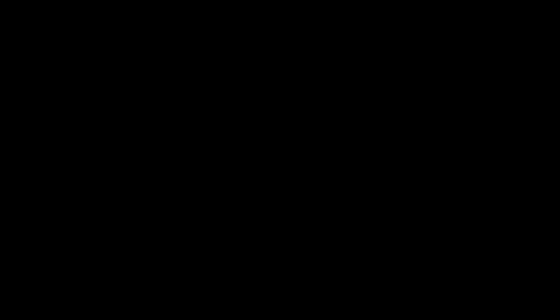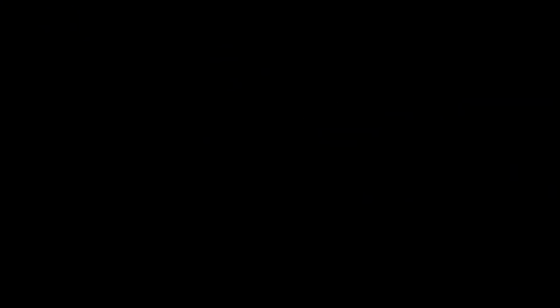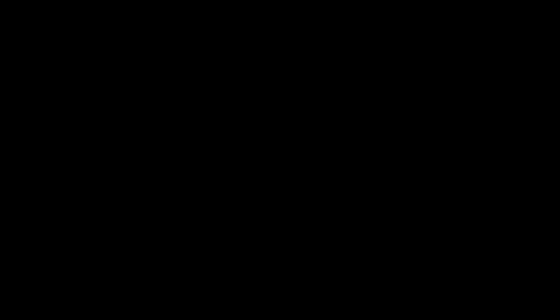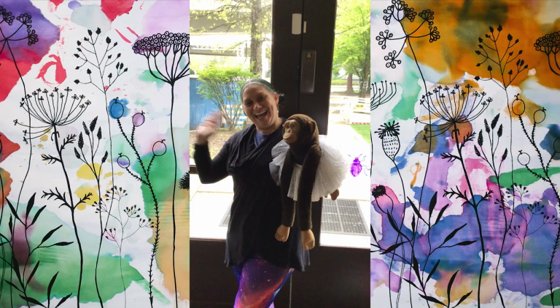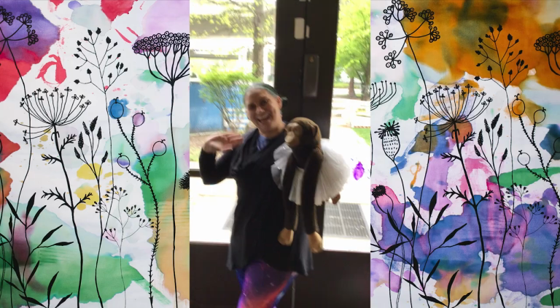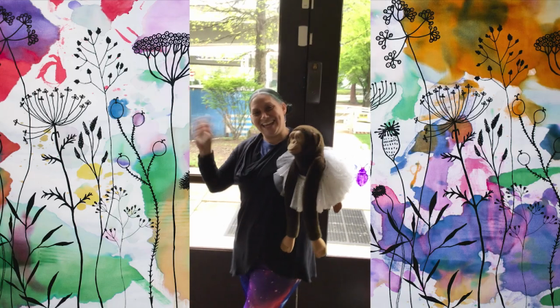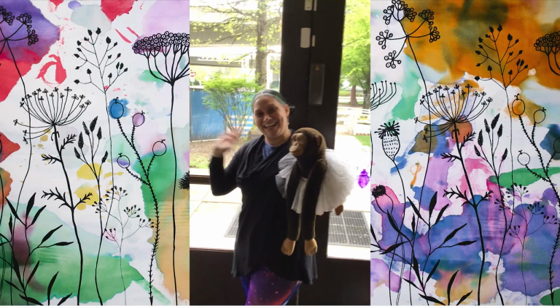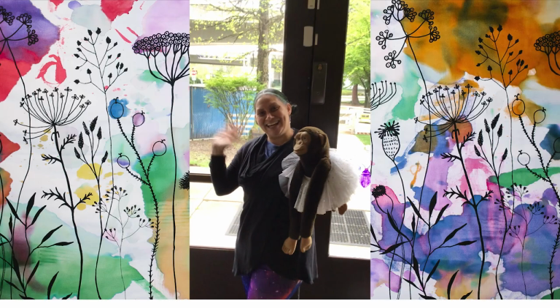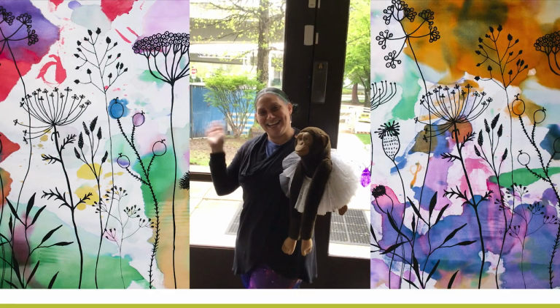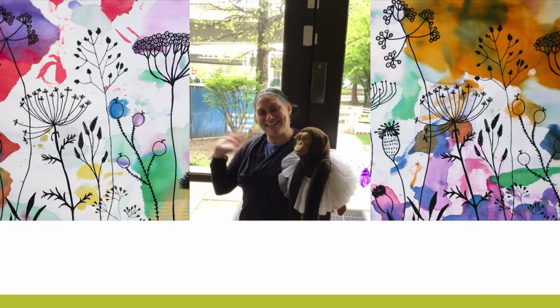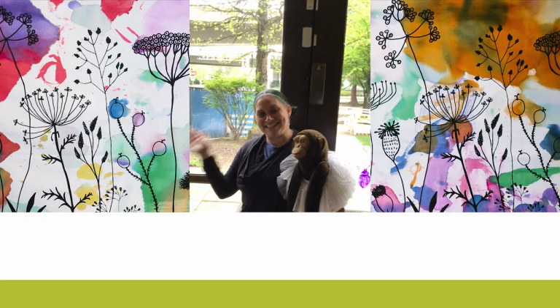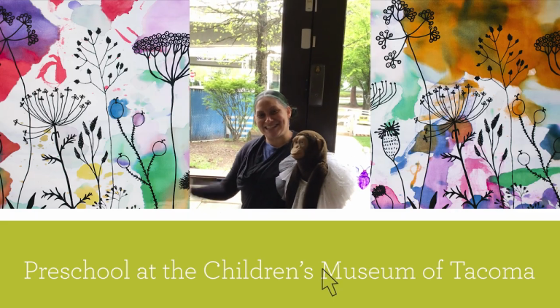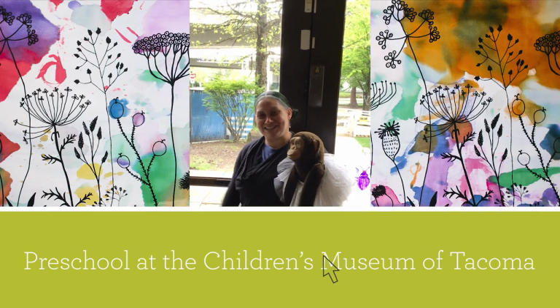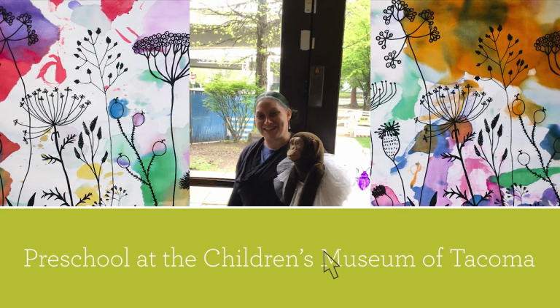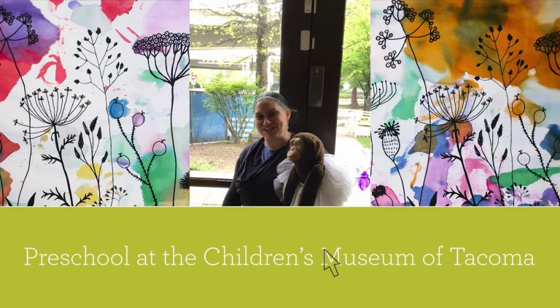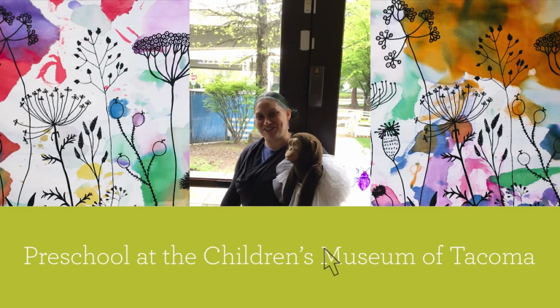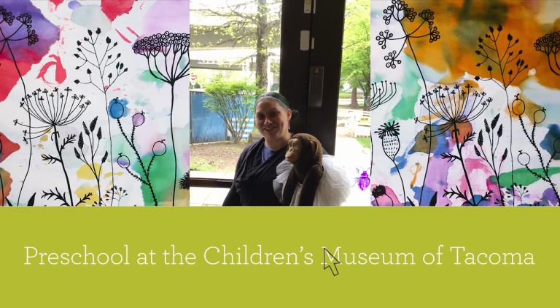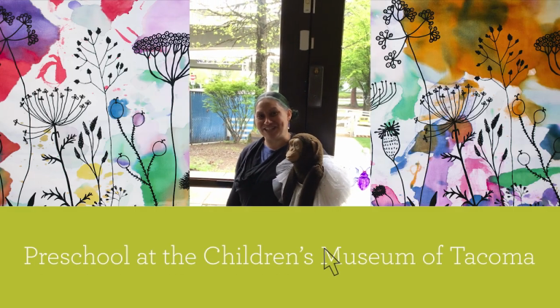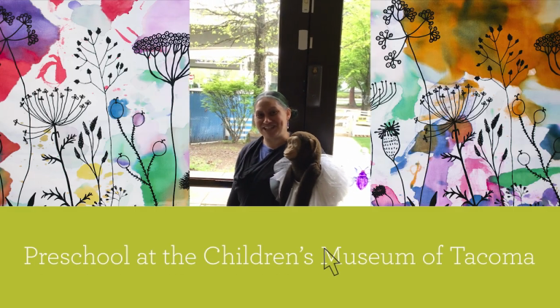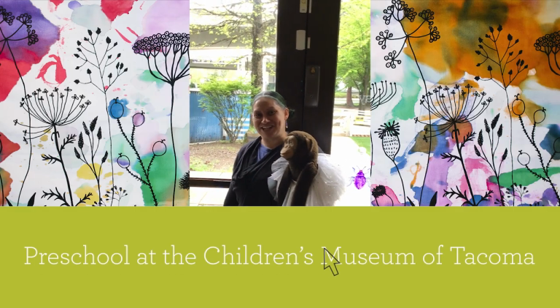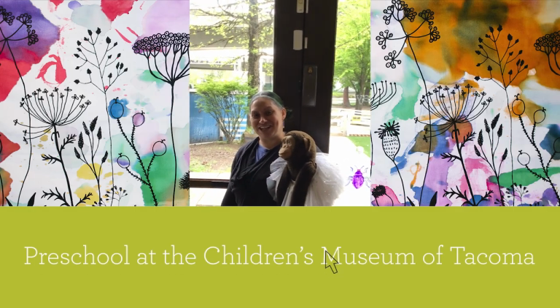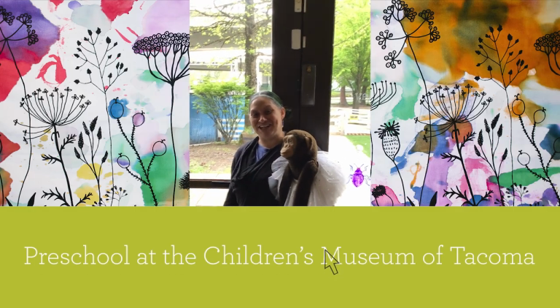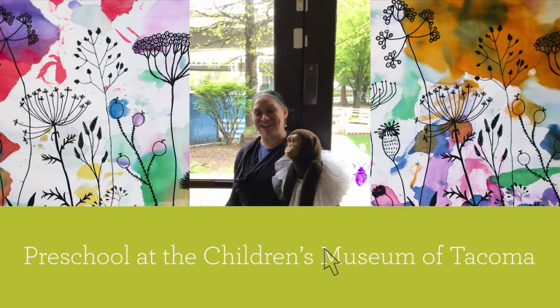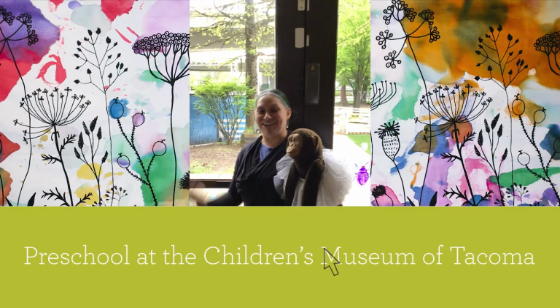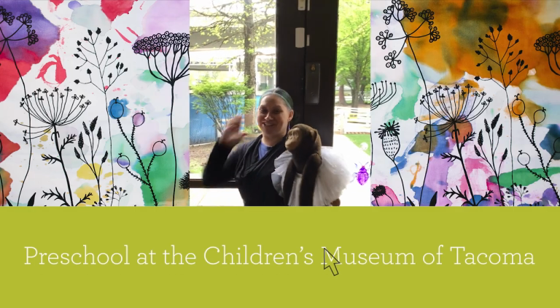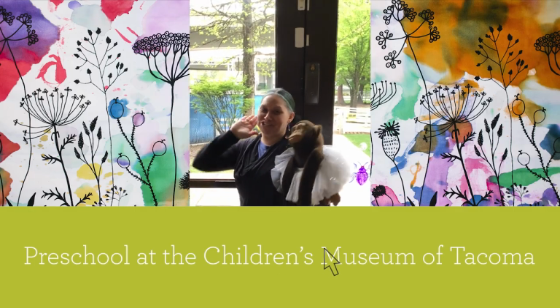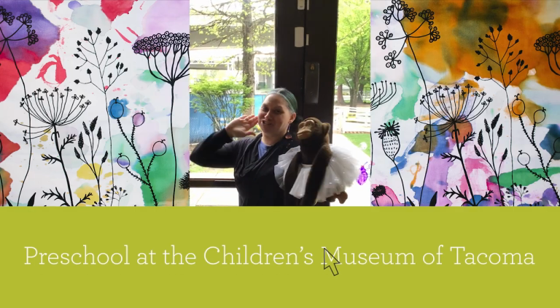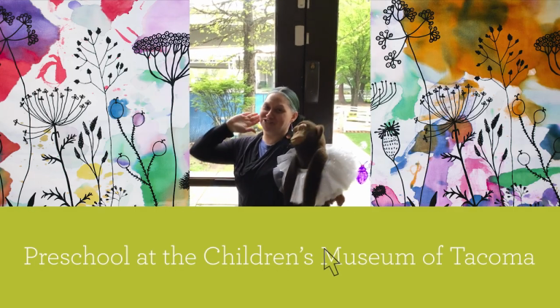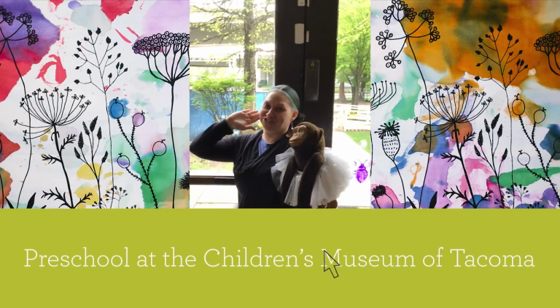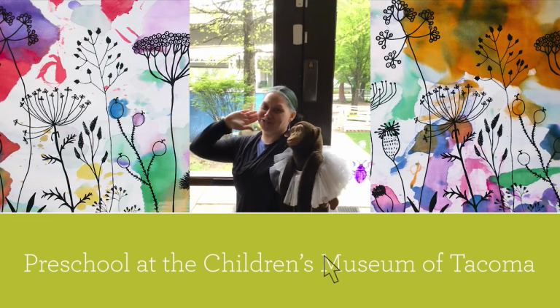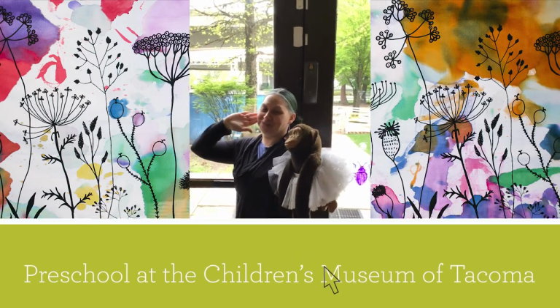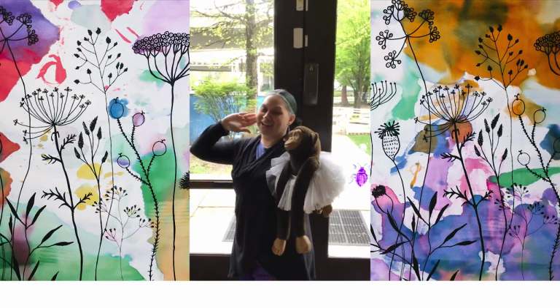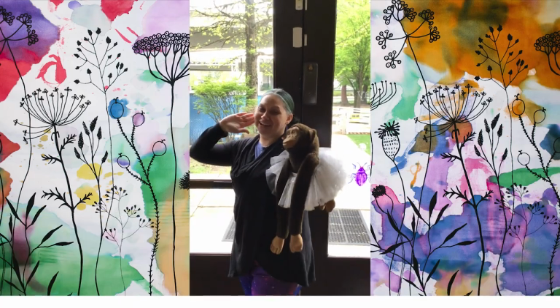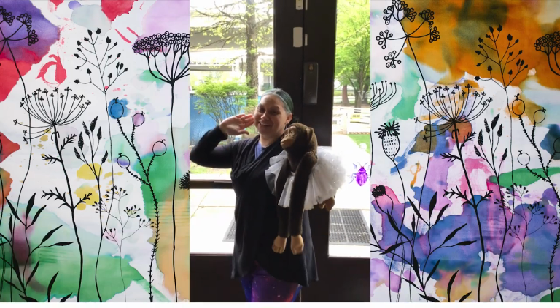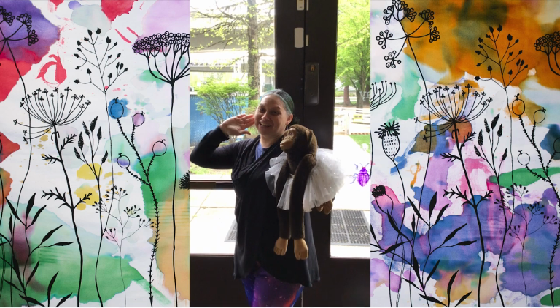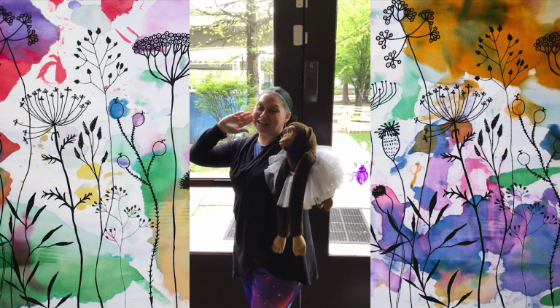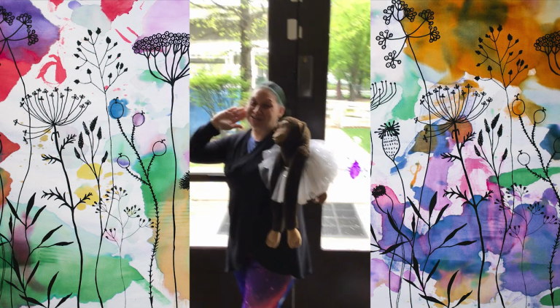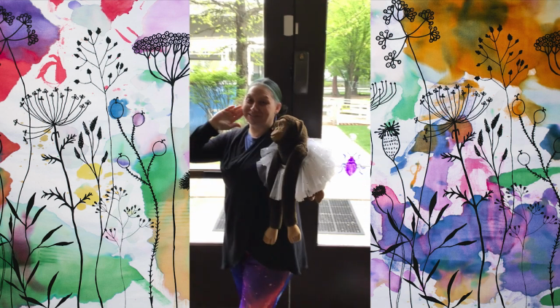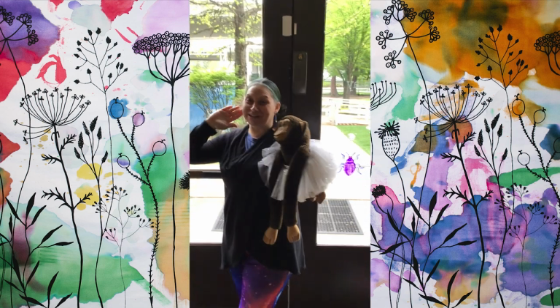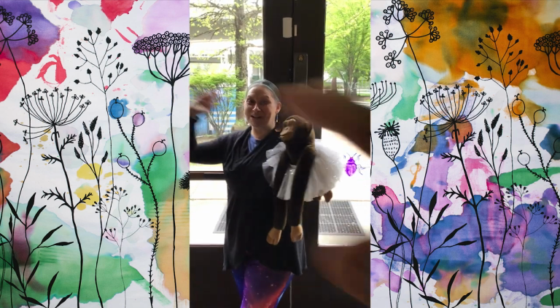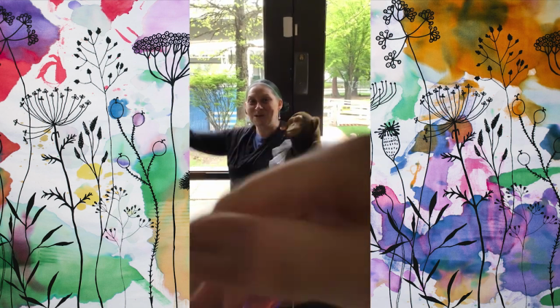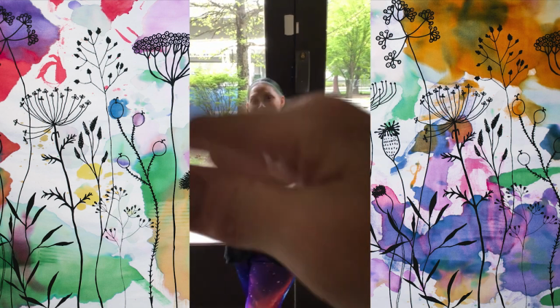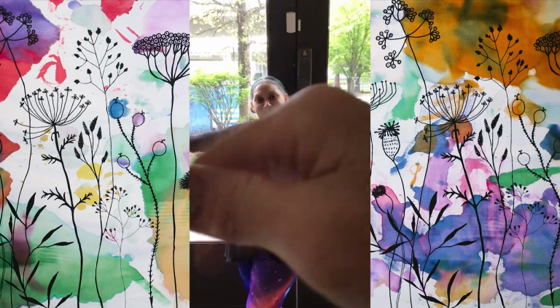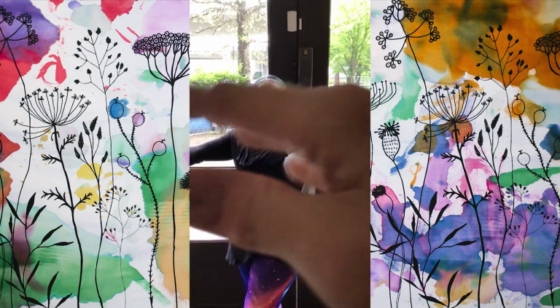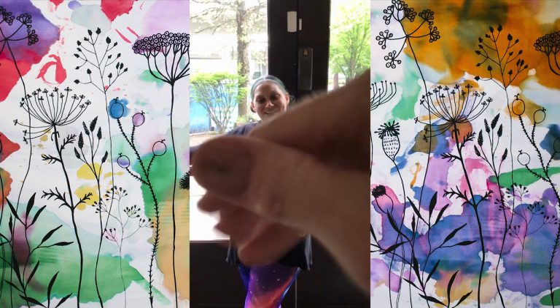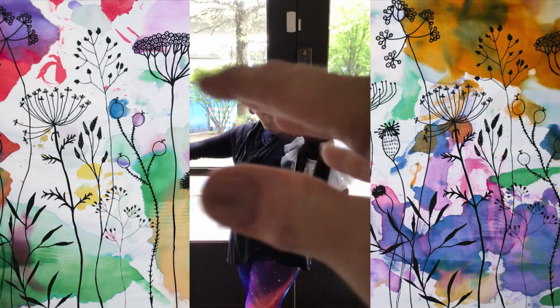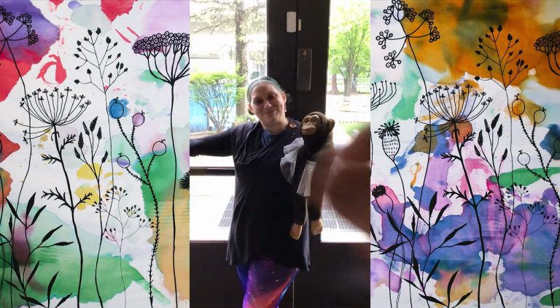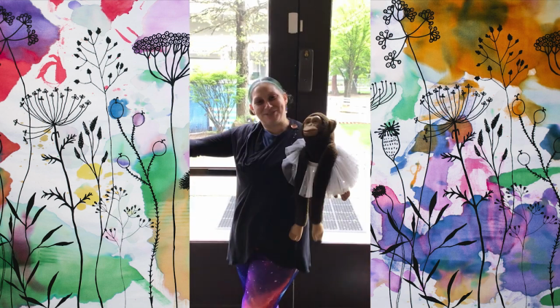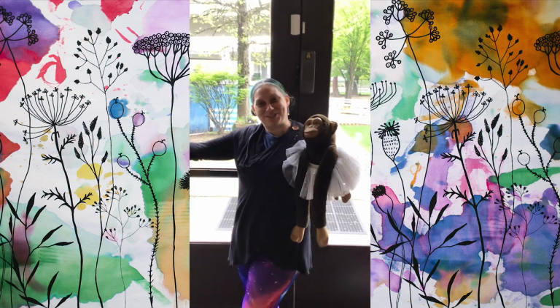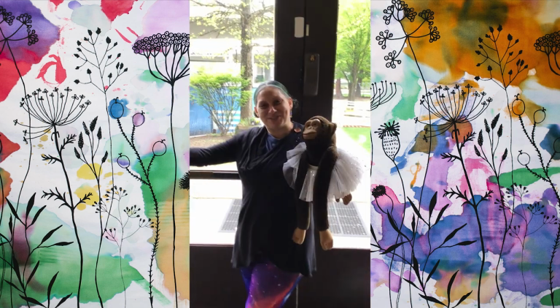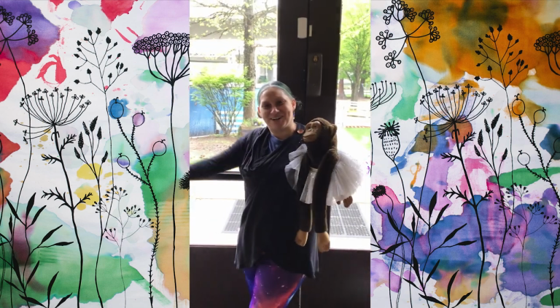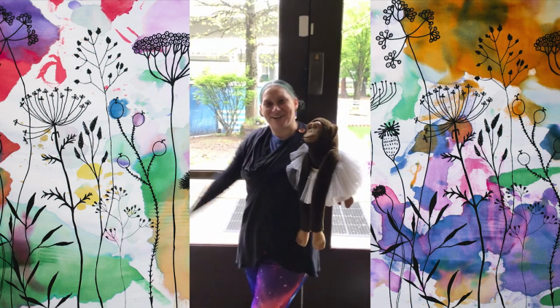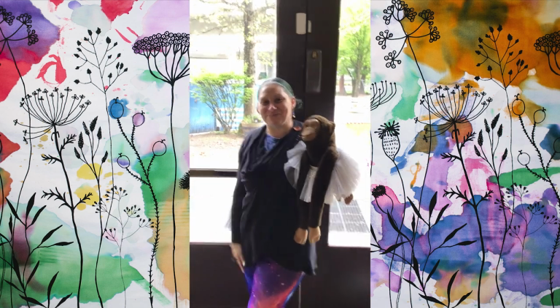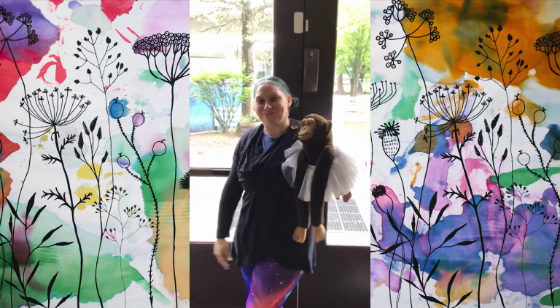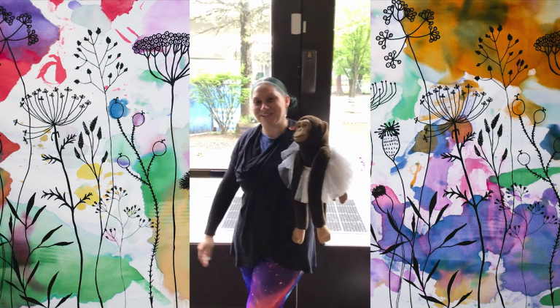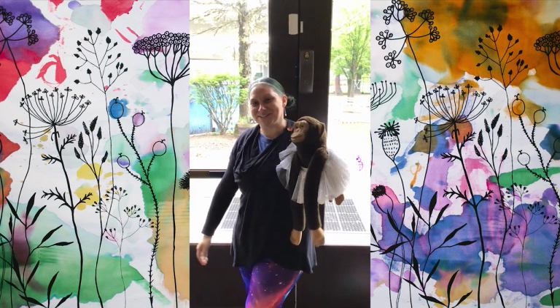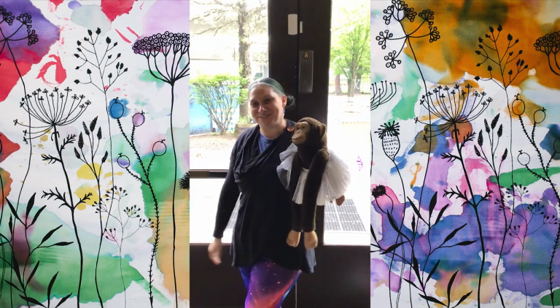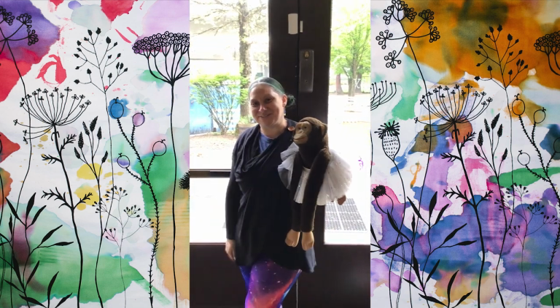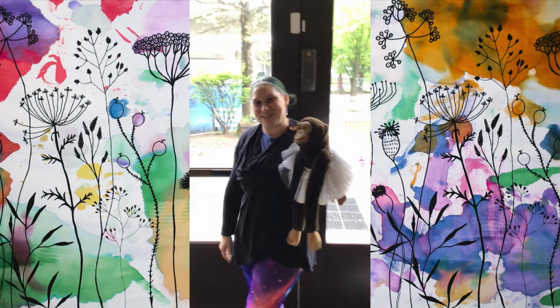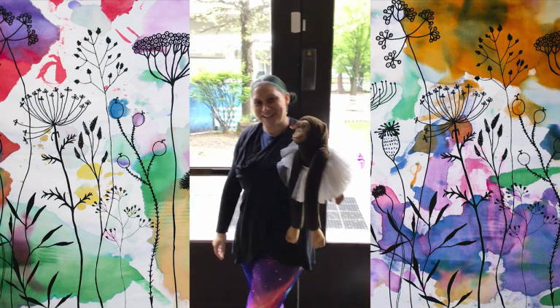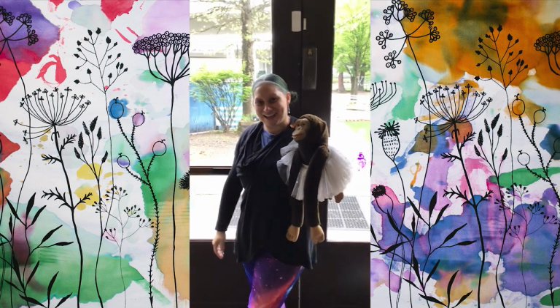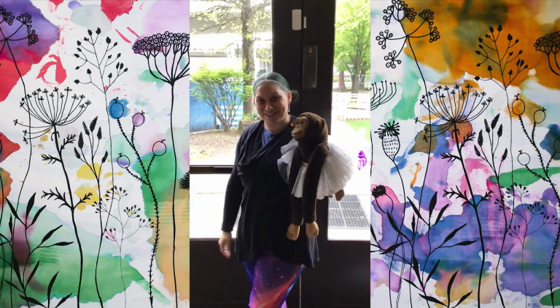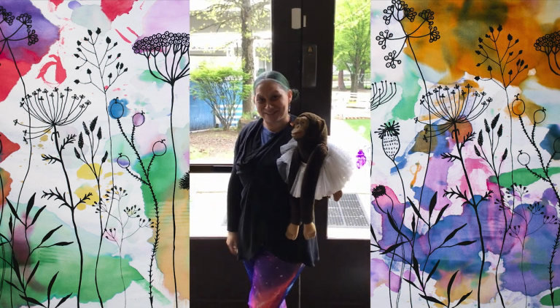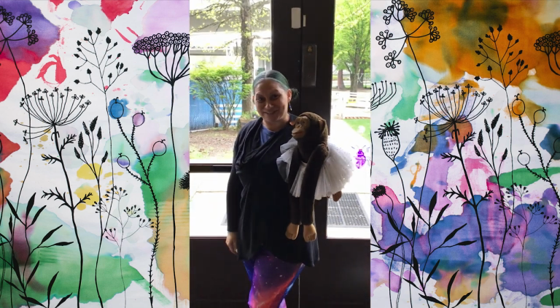Hi guys! It's Teacher Alisha here and Teacher Richard behind the camera. Welcome to our preschool classroom.